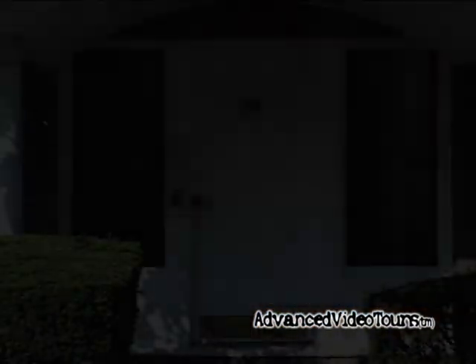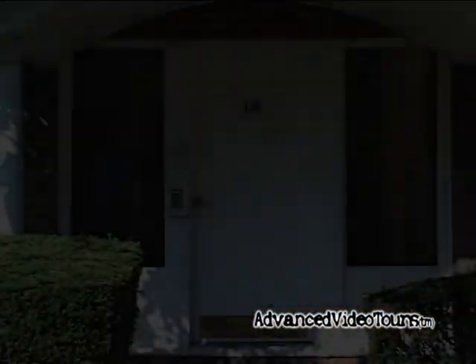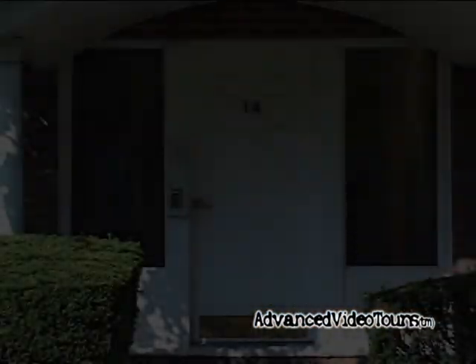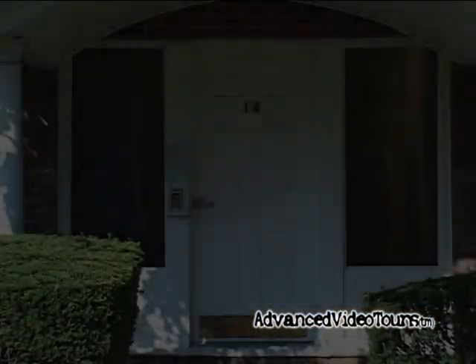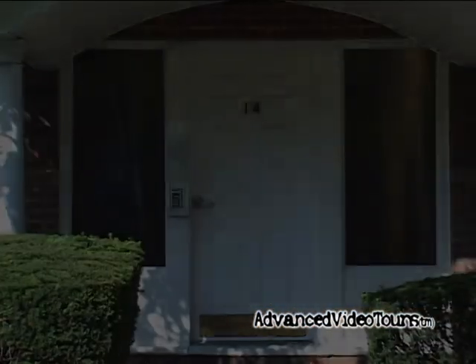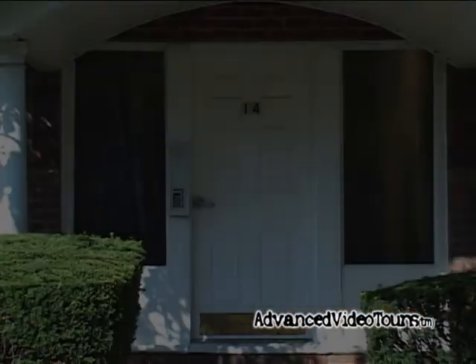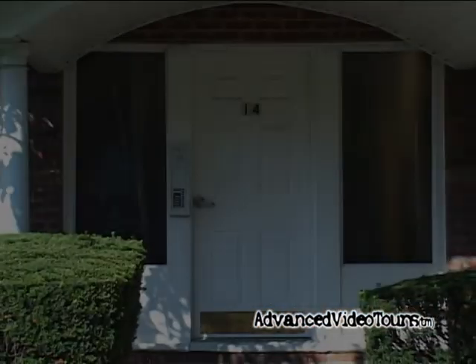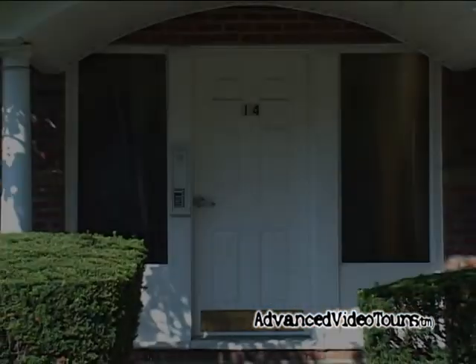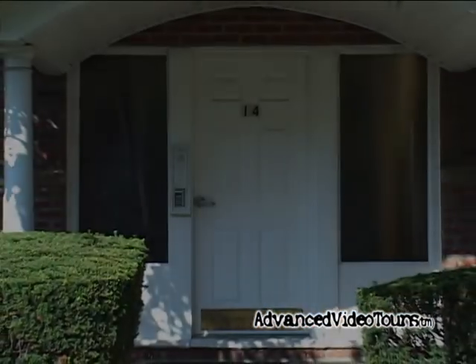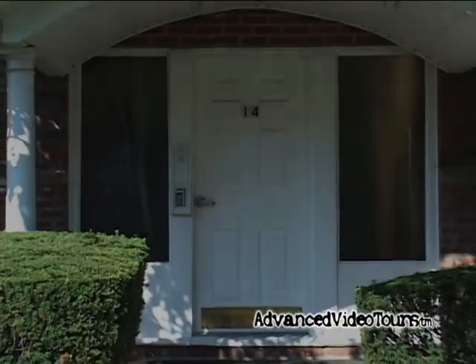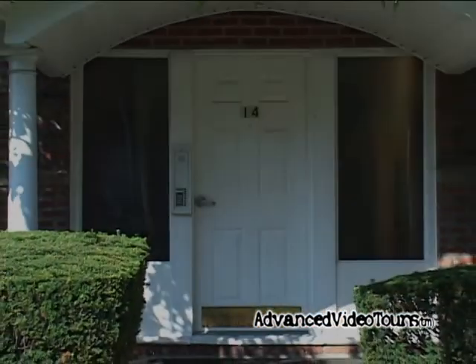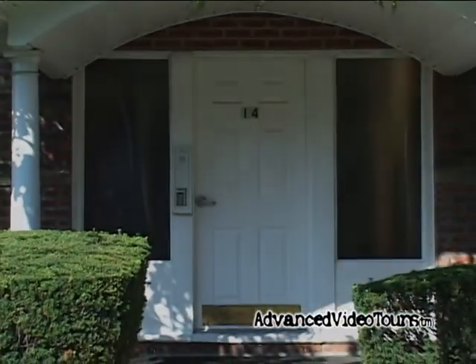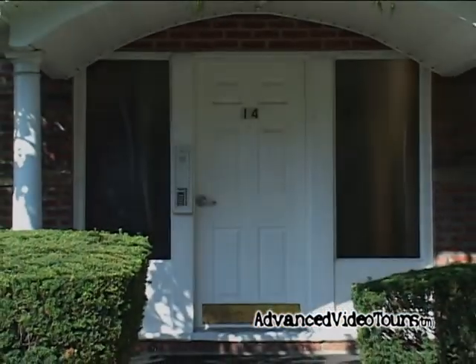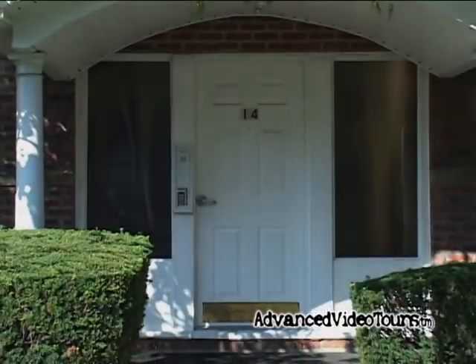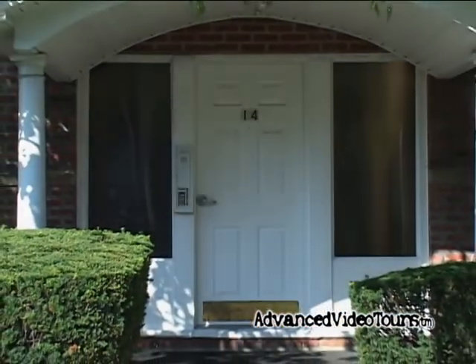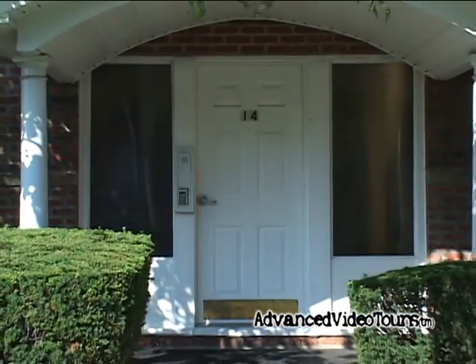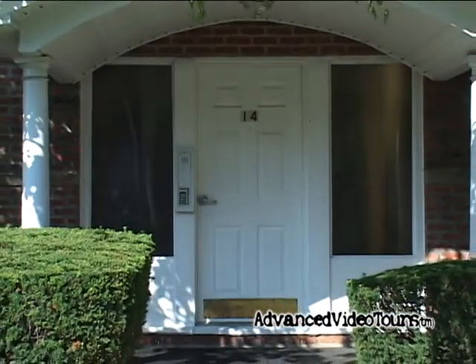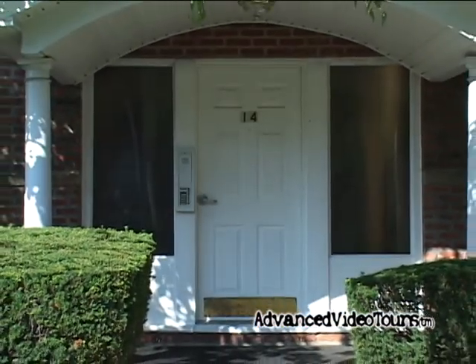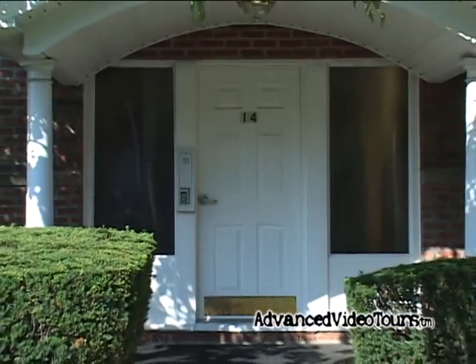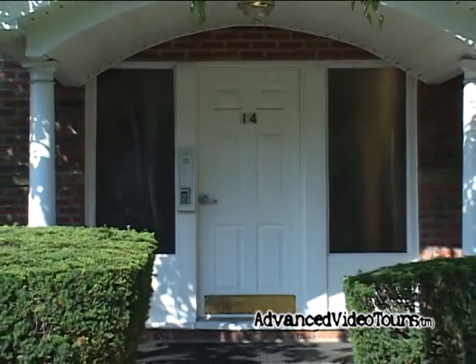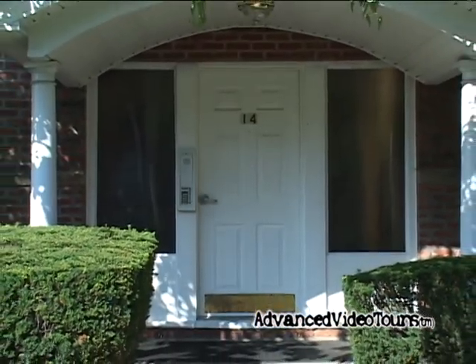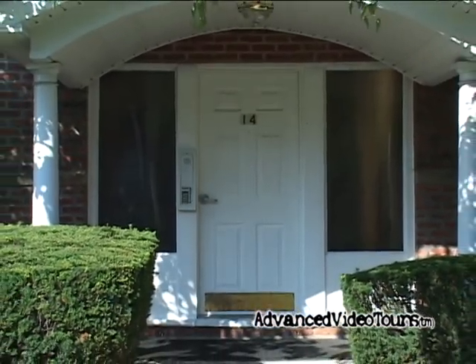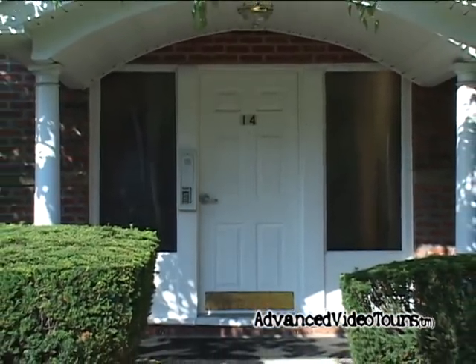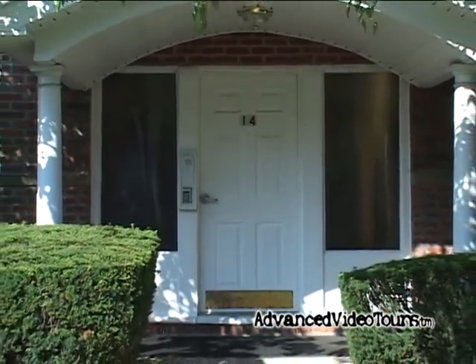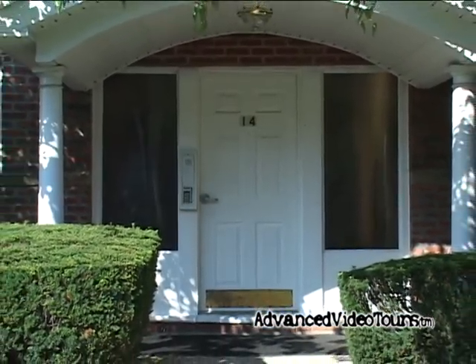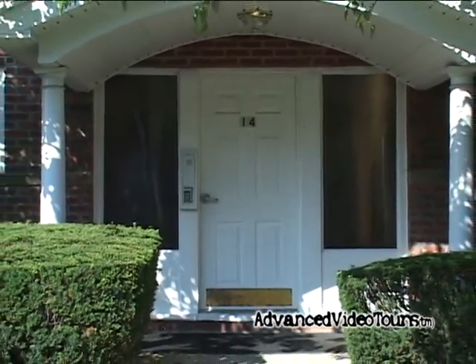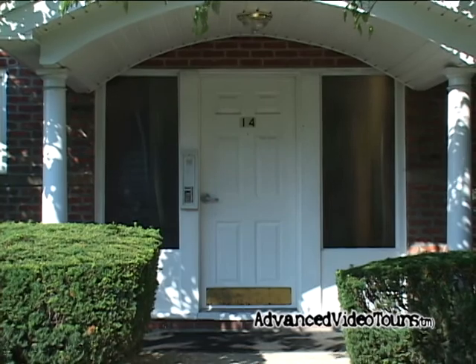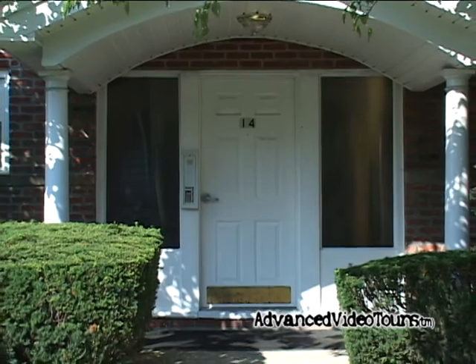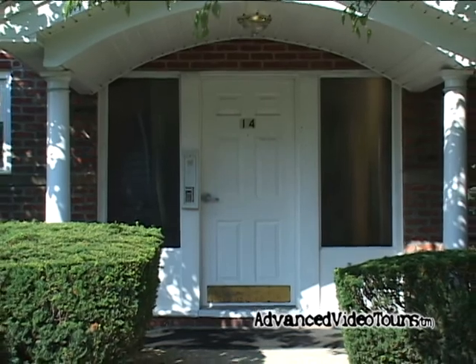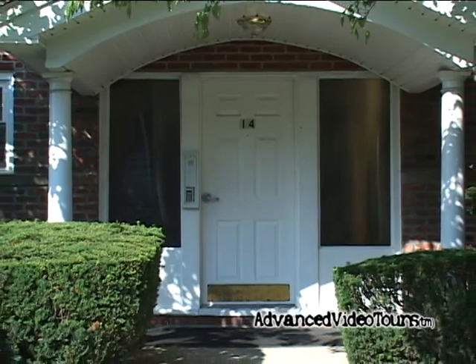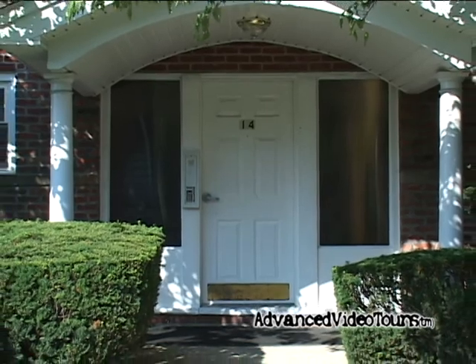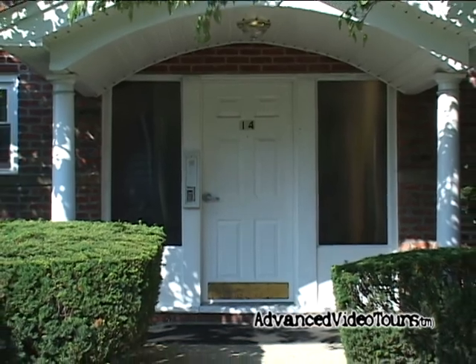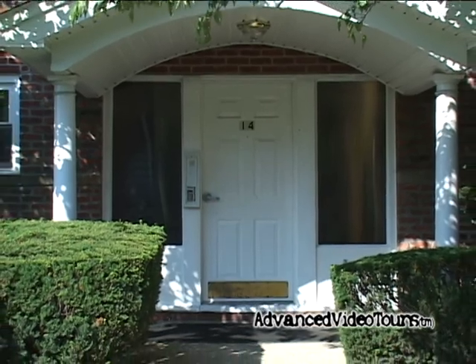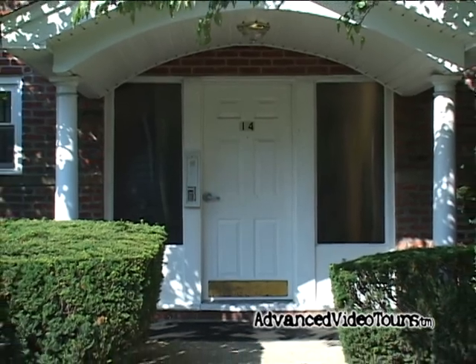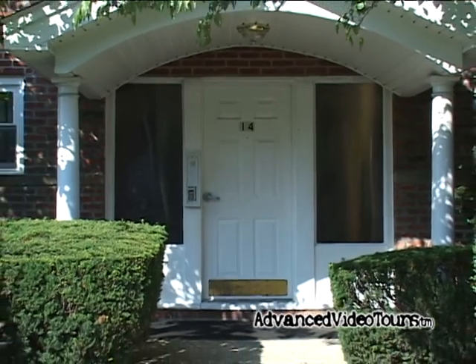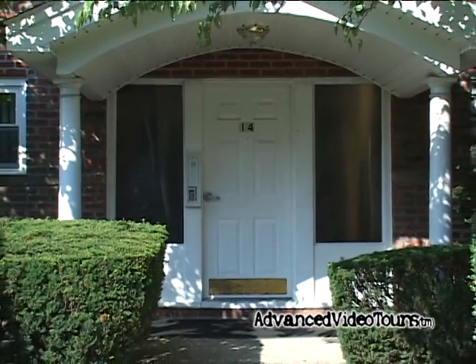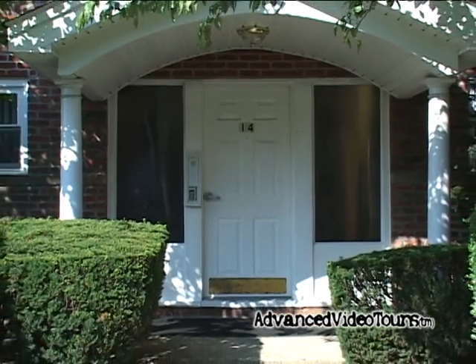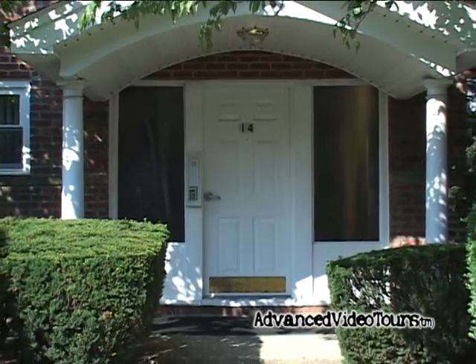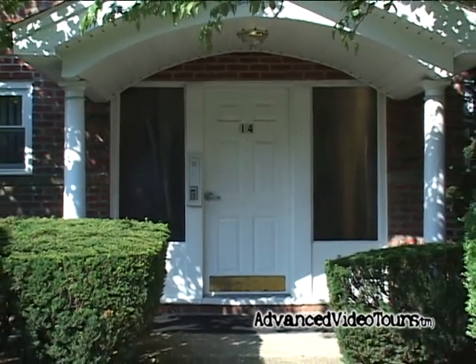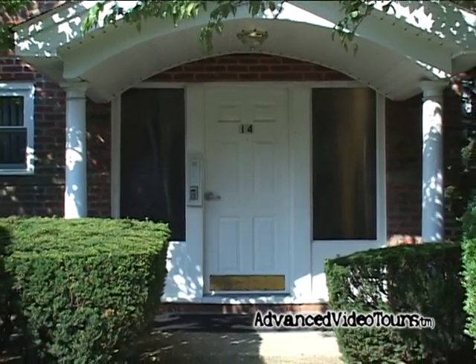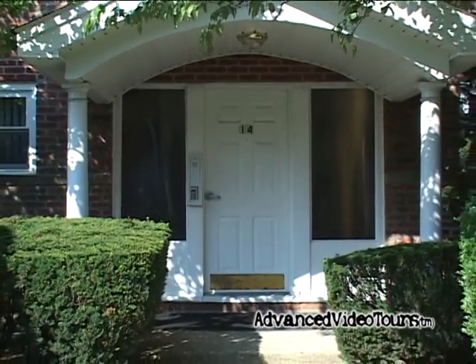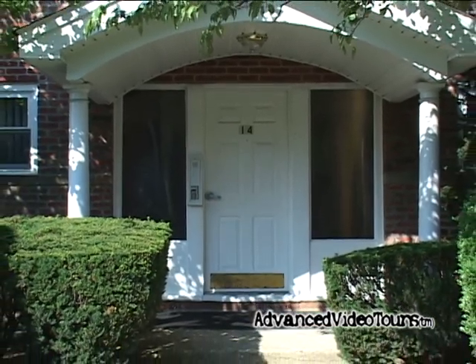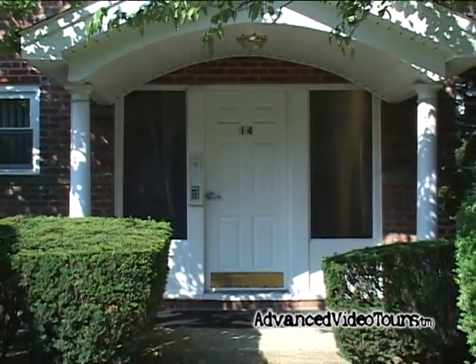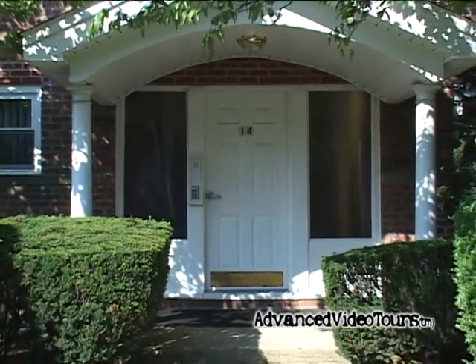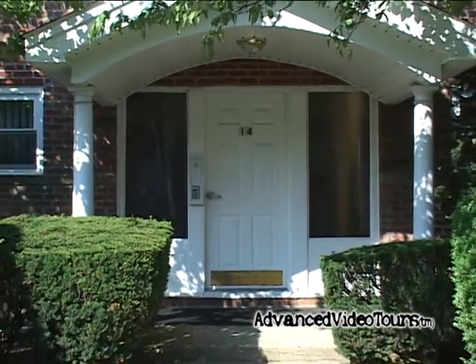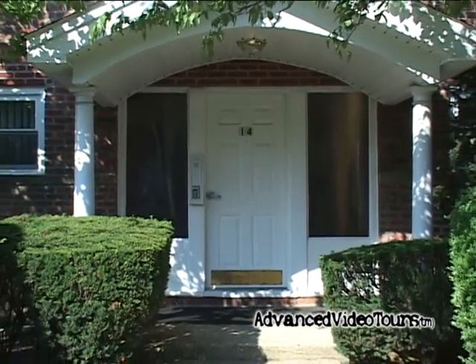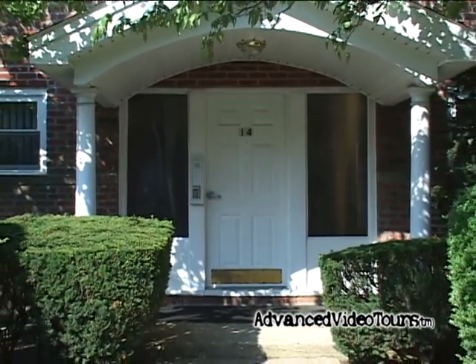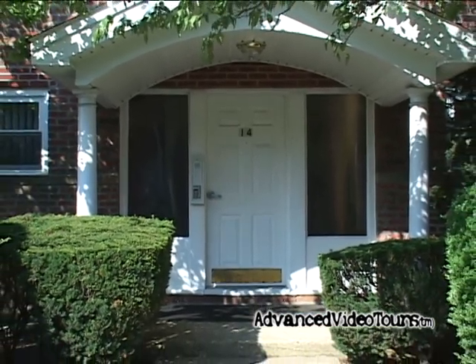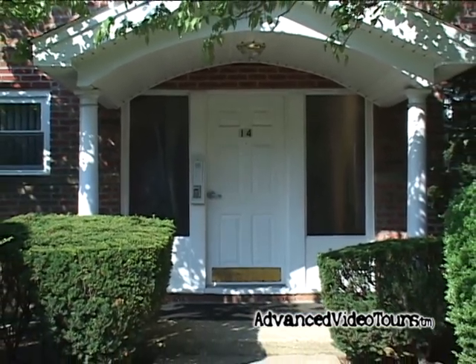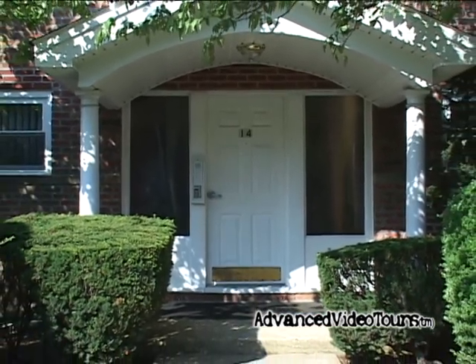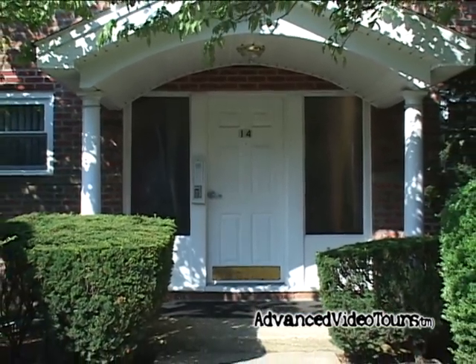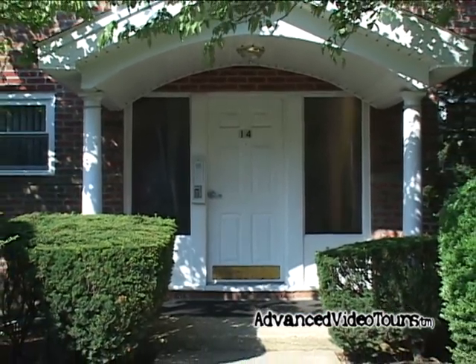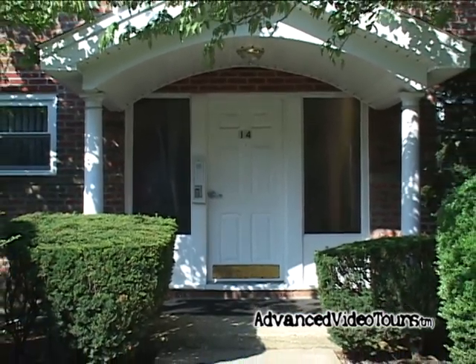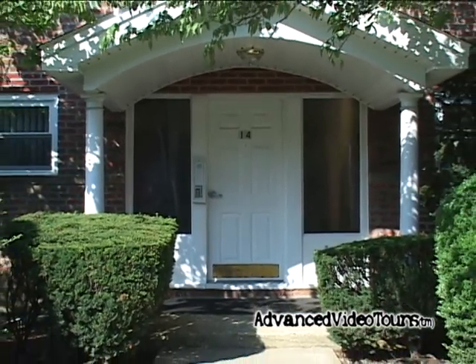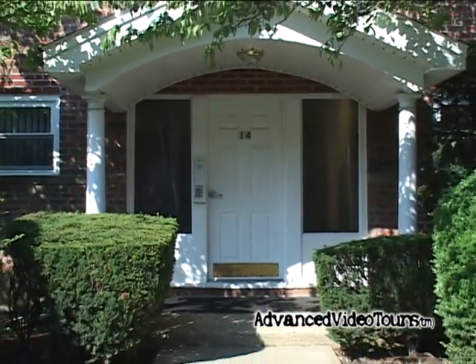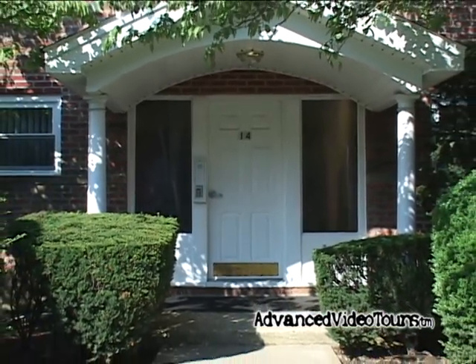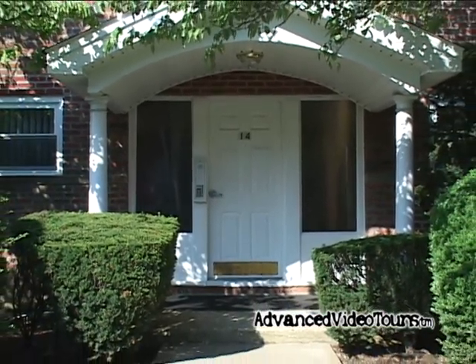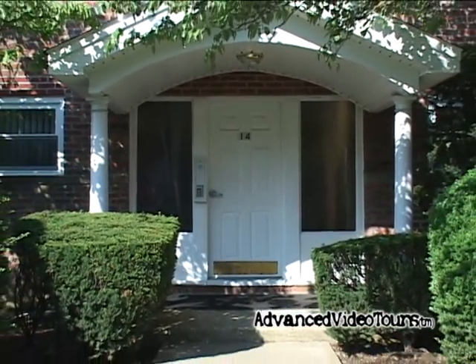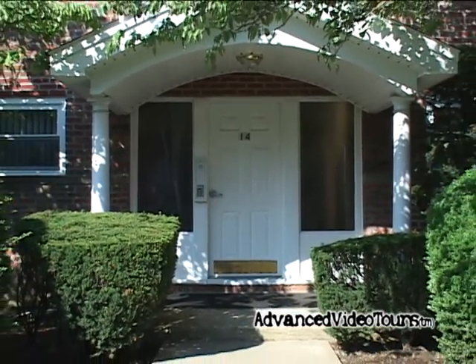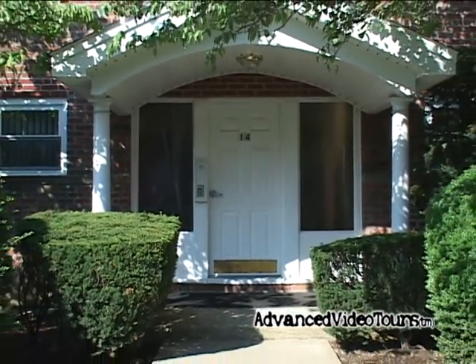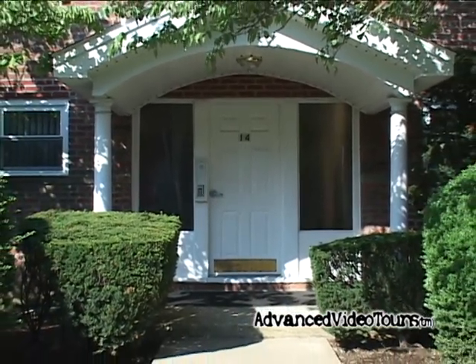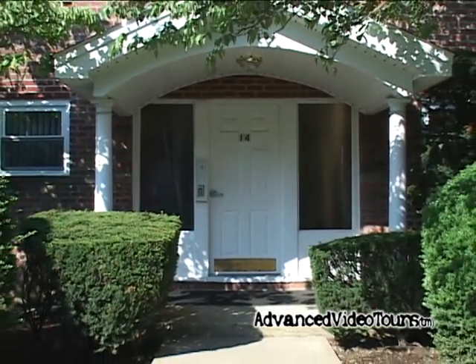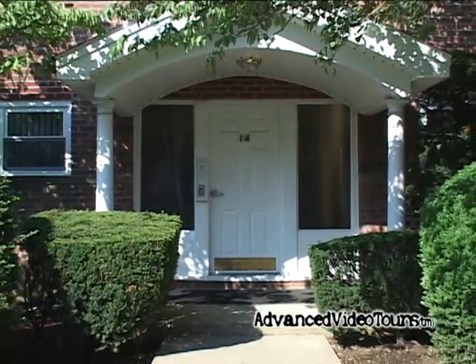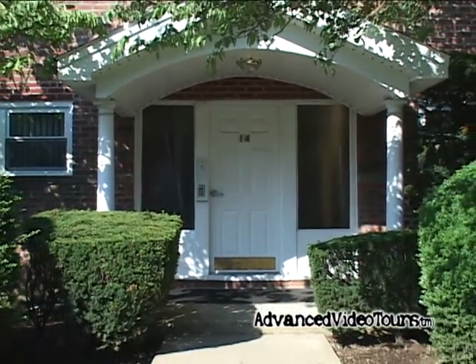This concludes our showing of this beautiful home. If you'd like to see this property live, please contact your agent to schedule an appointment. Until then, happy house hunting.